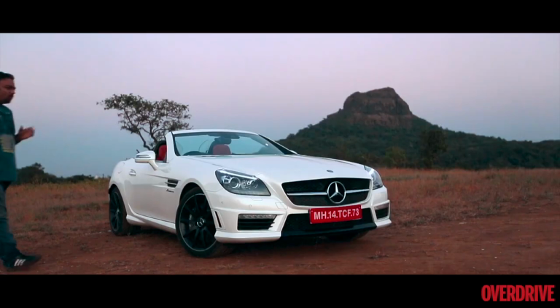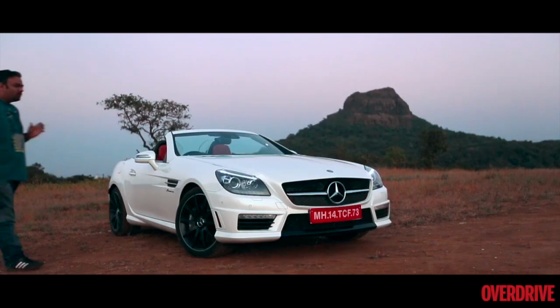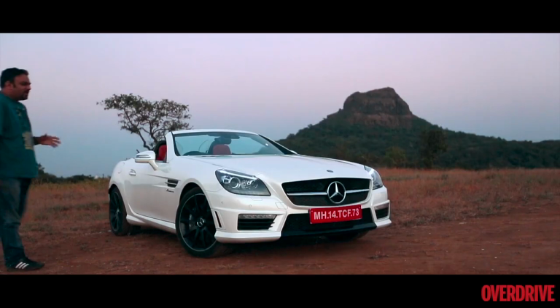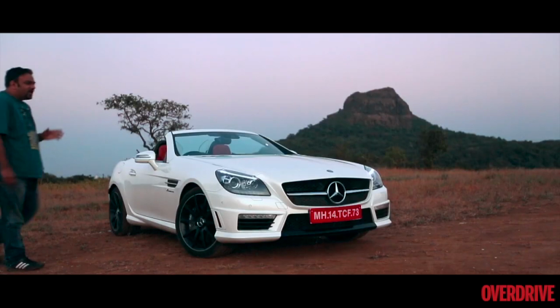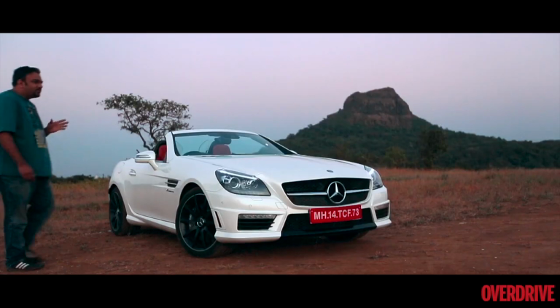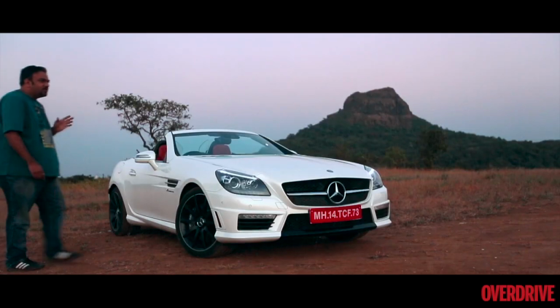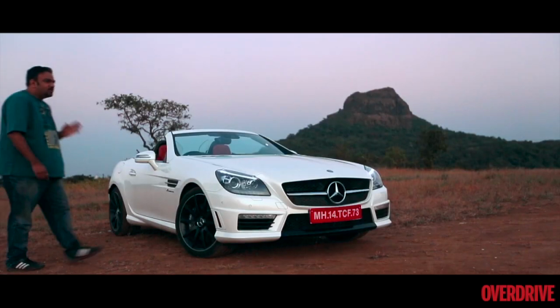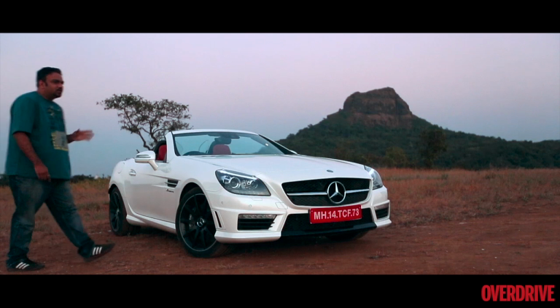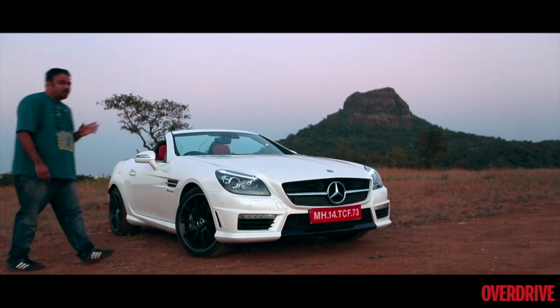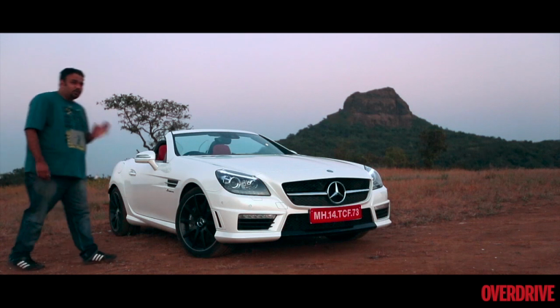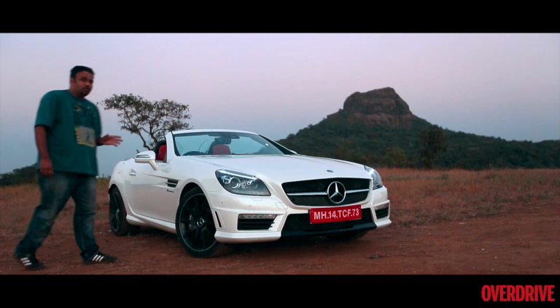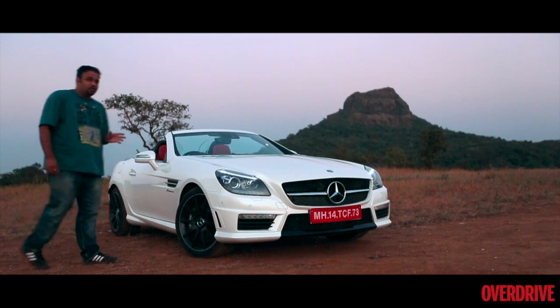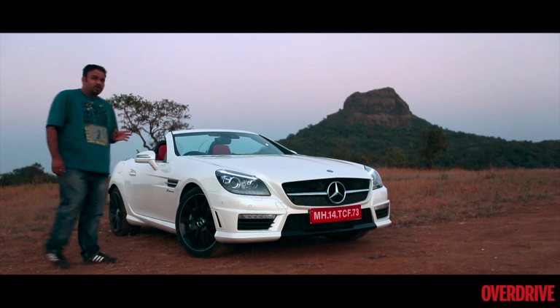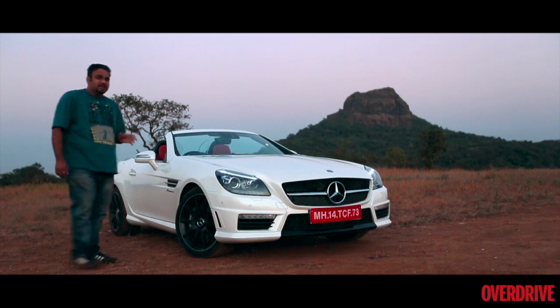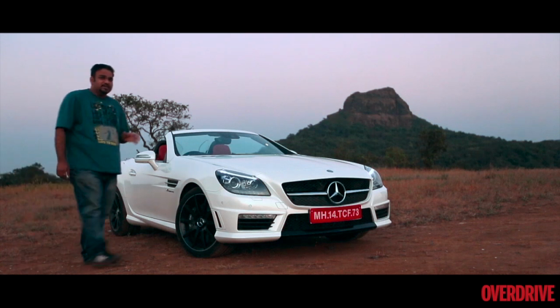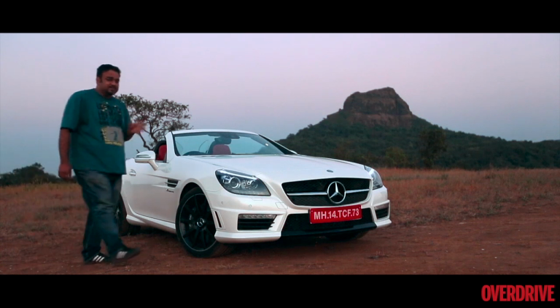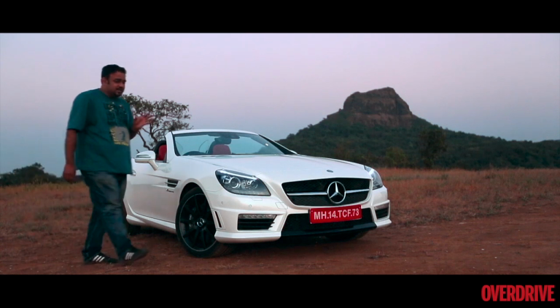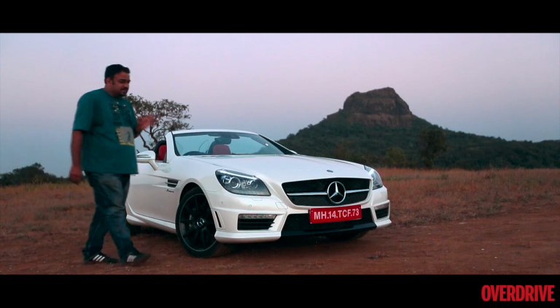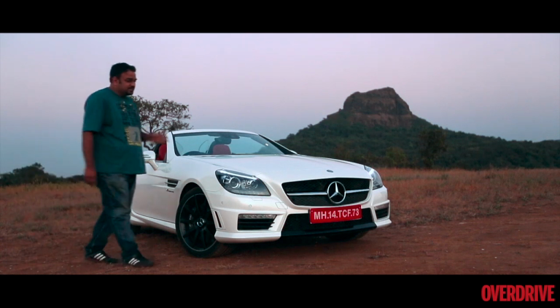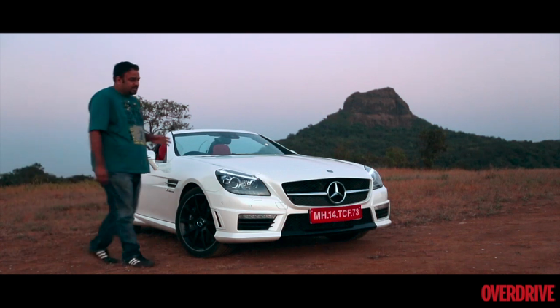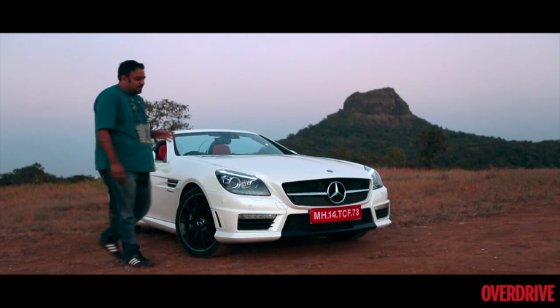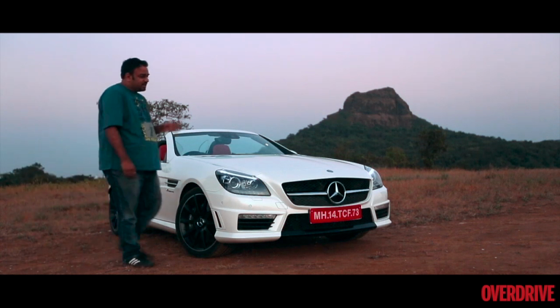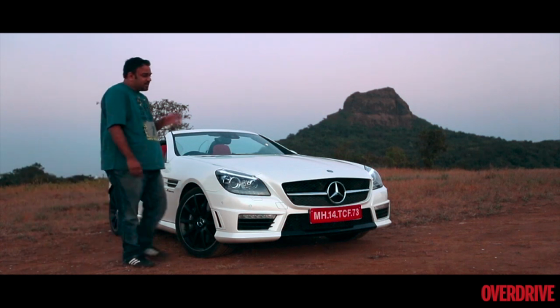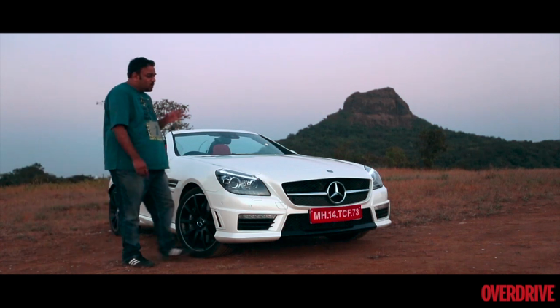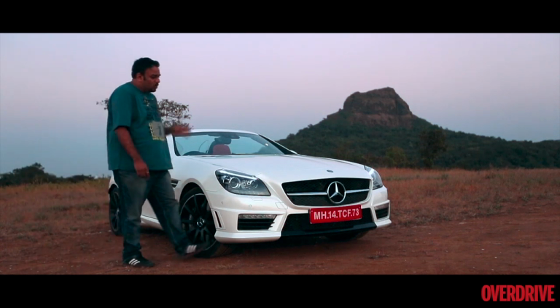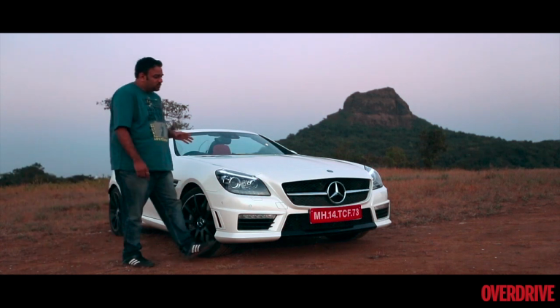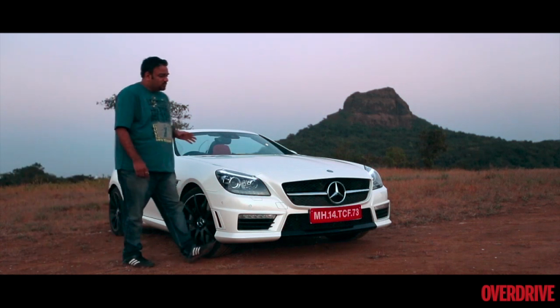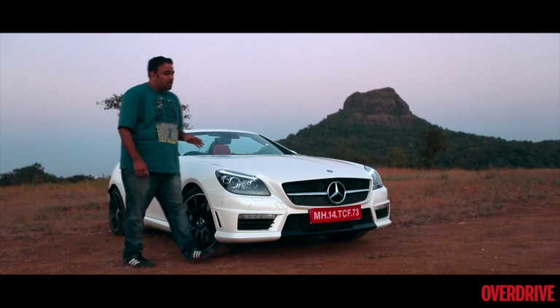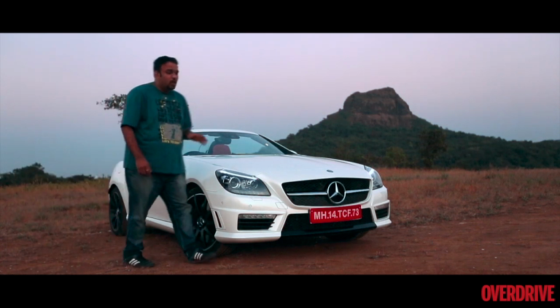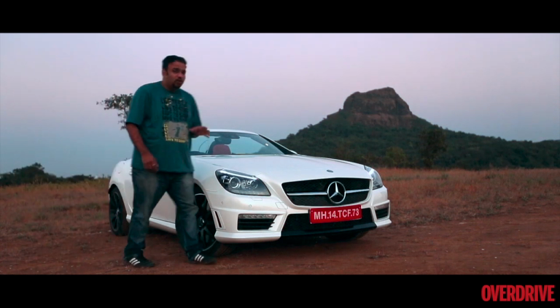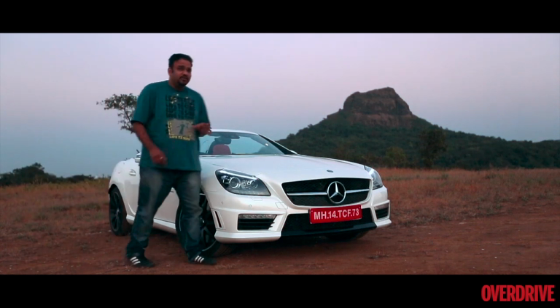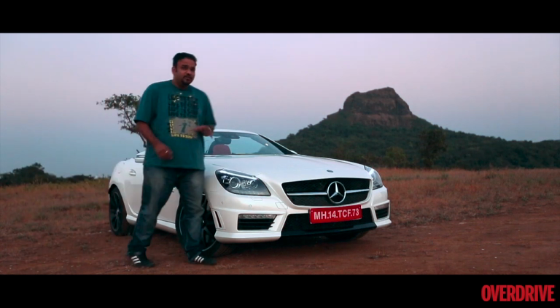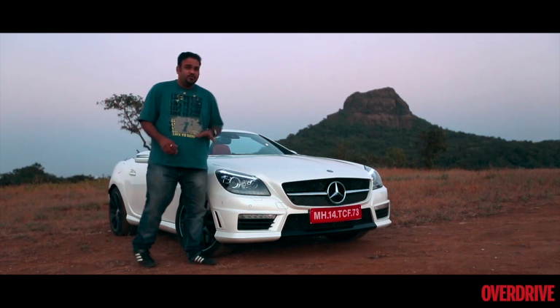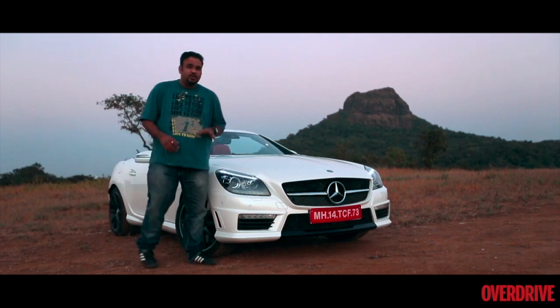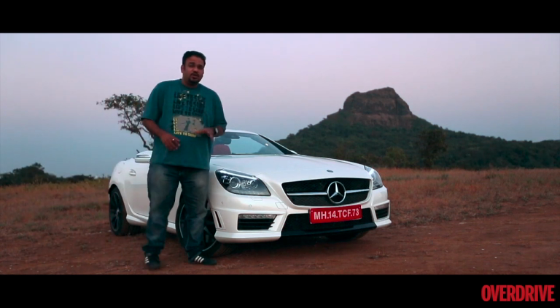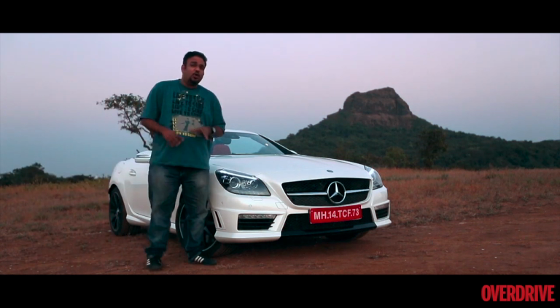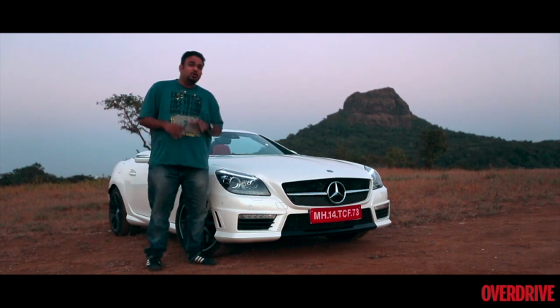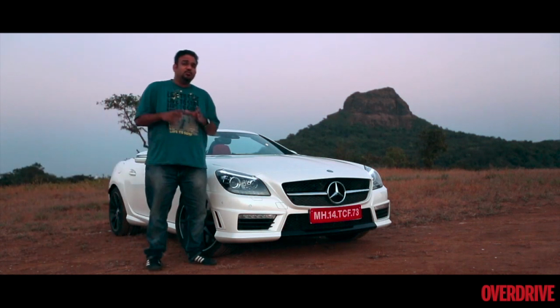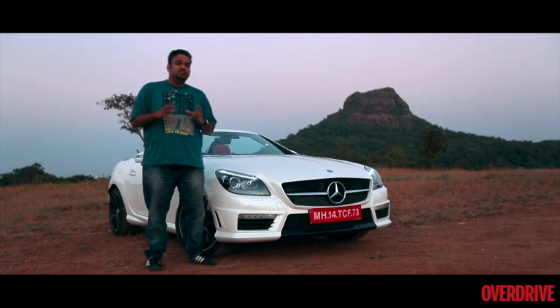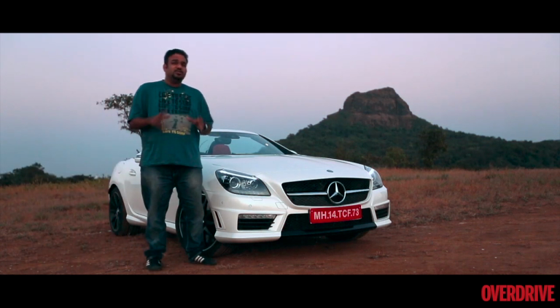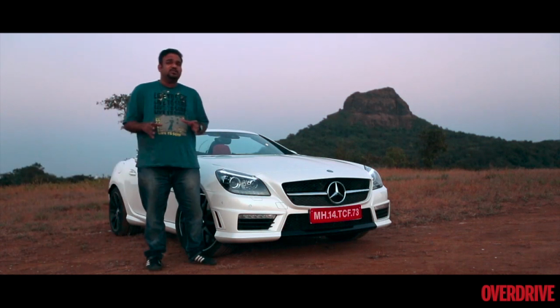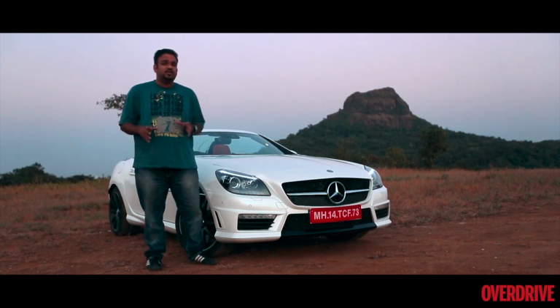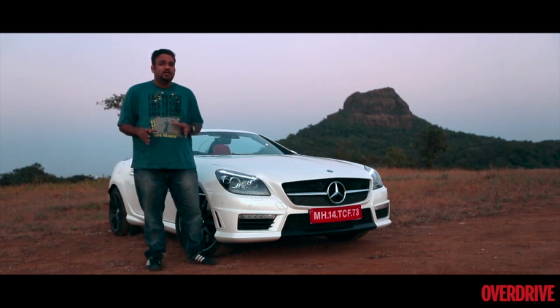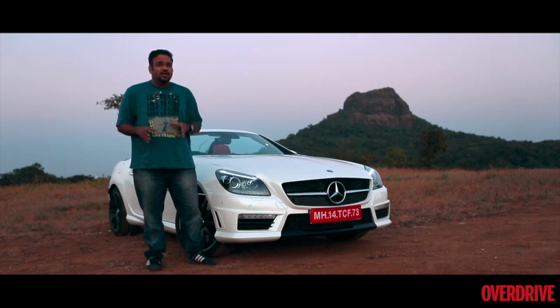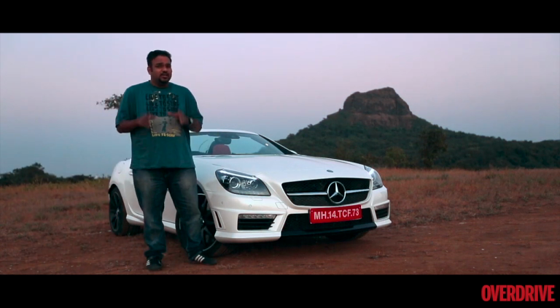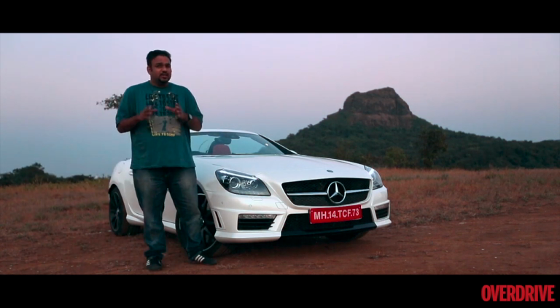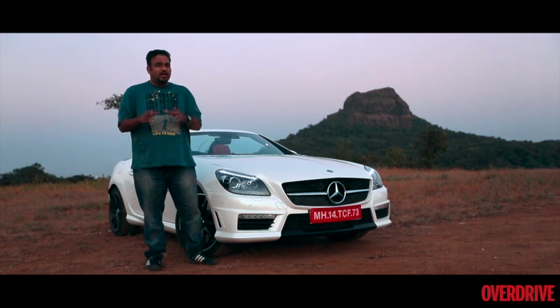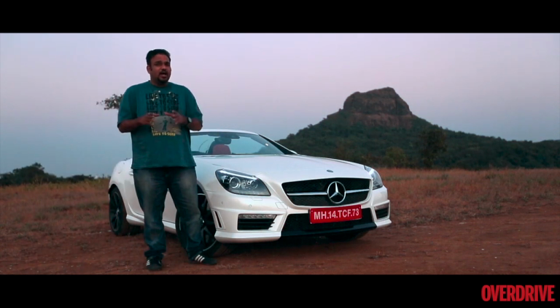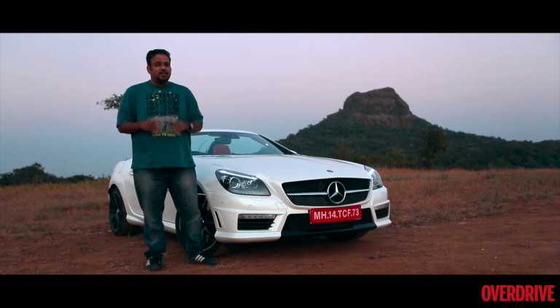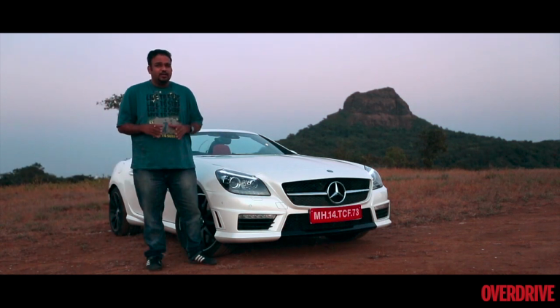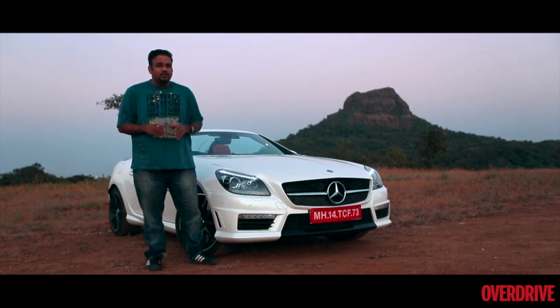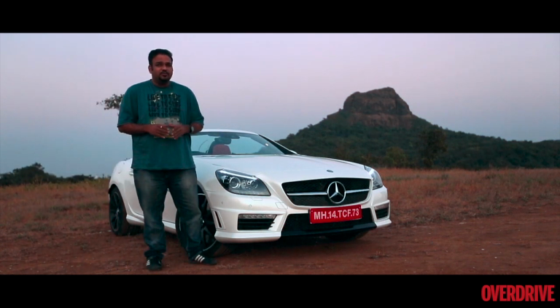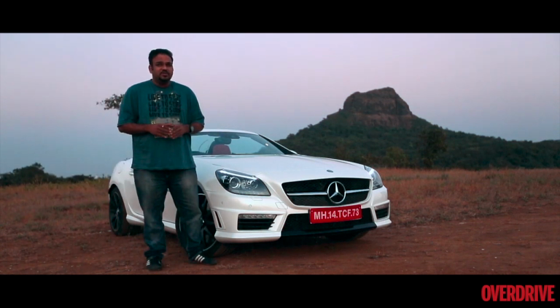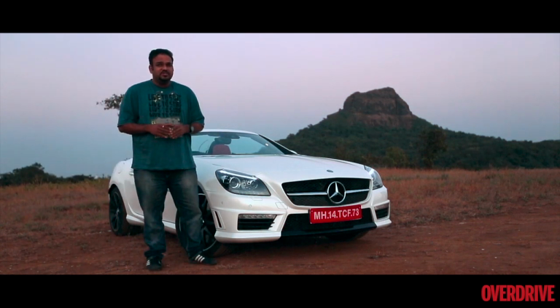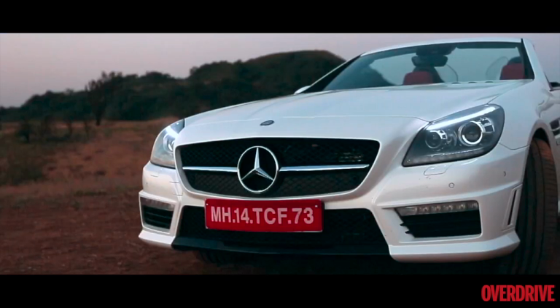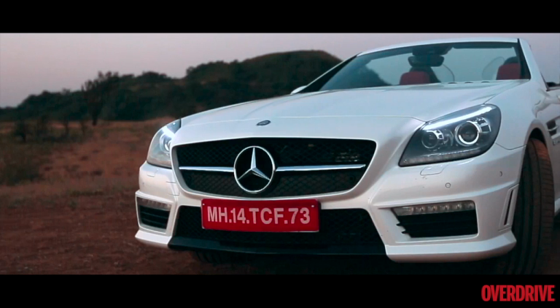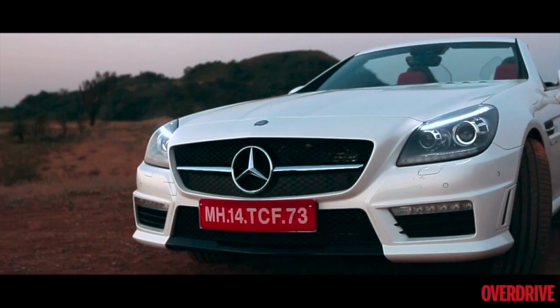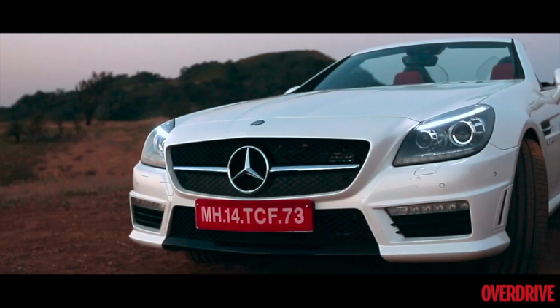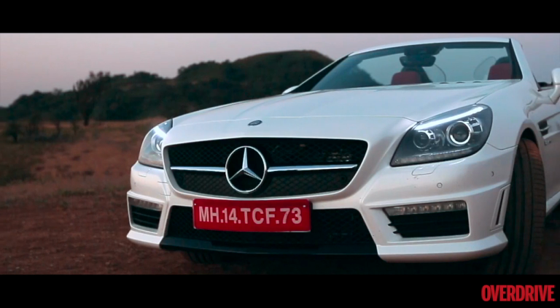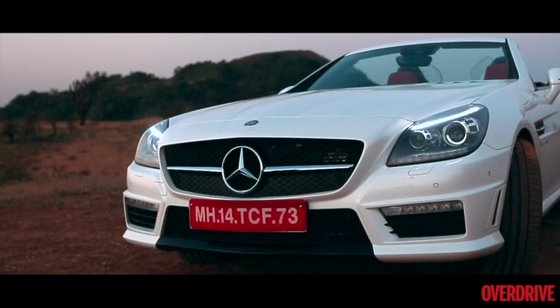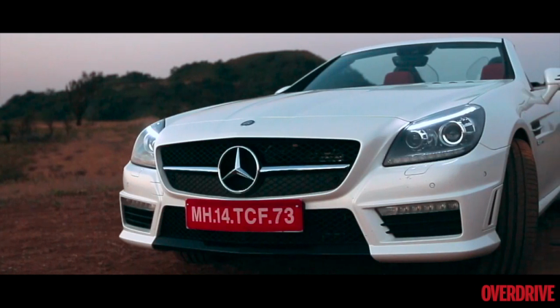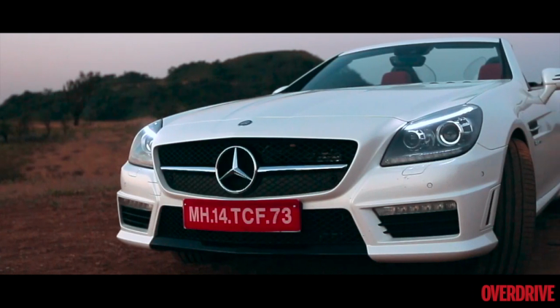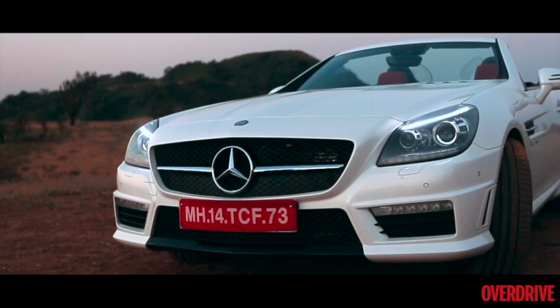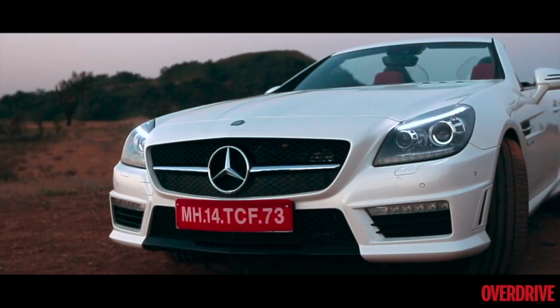What we have here today though, is an SLK that looks a lot different — a lot more sinister than the car that you have been seeing in the showroom so far.